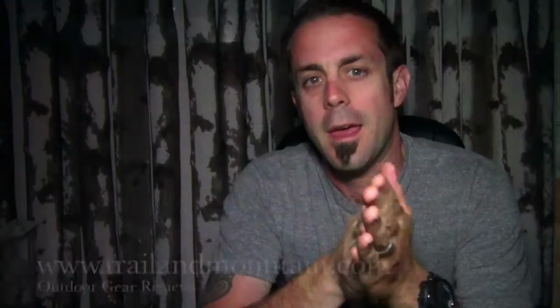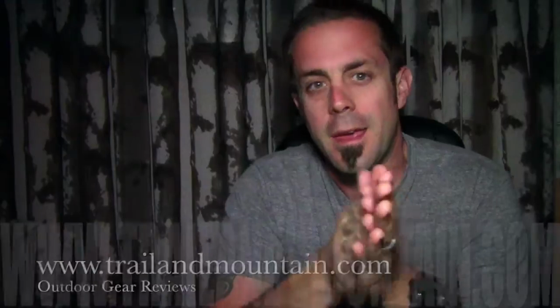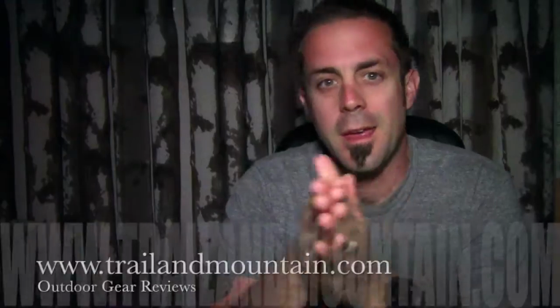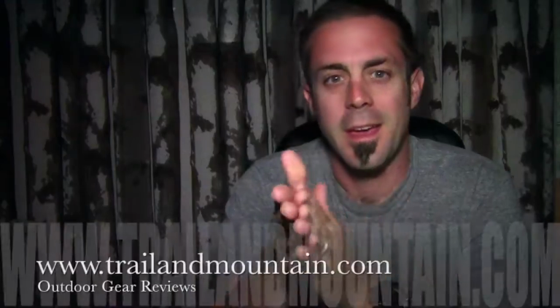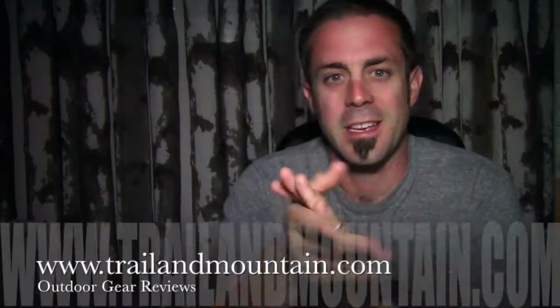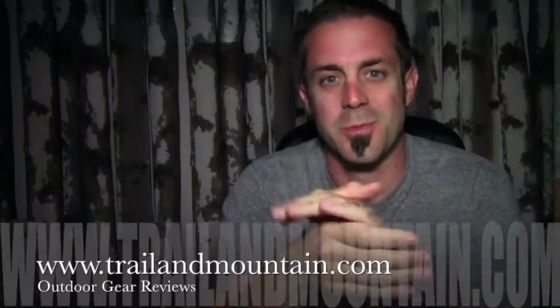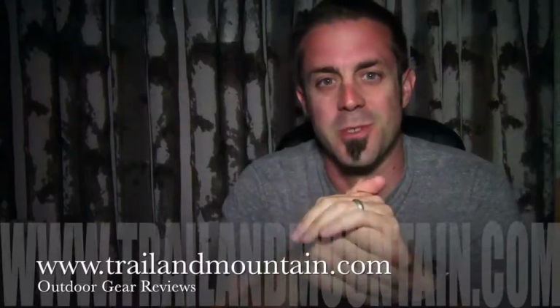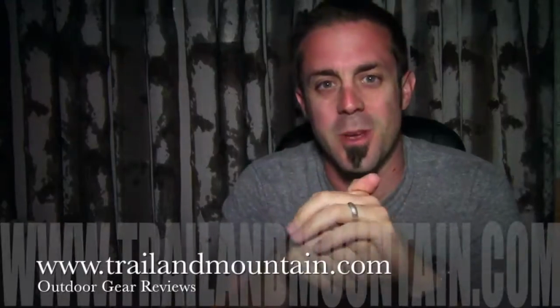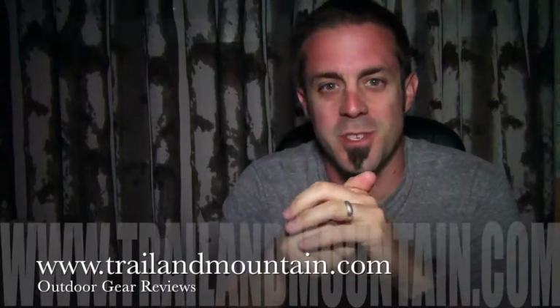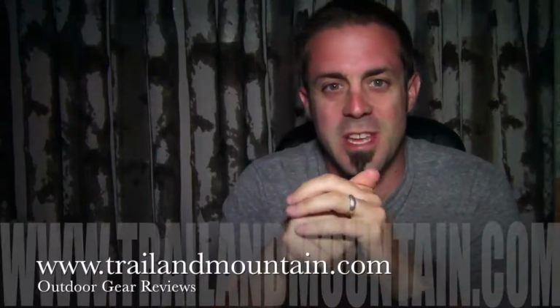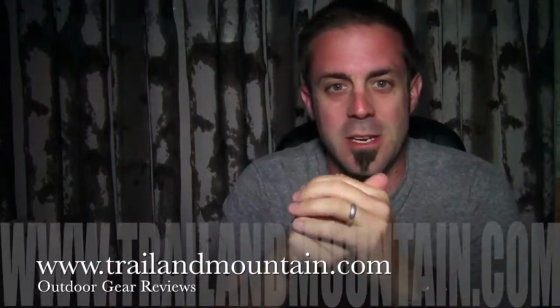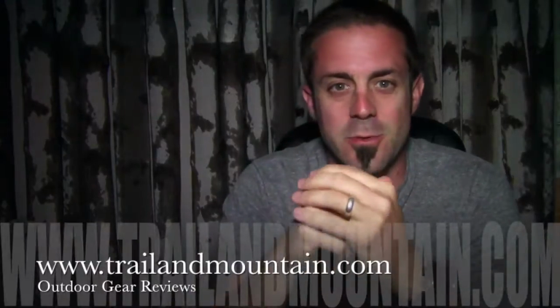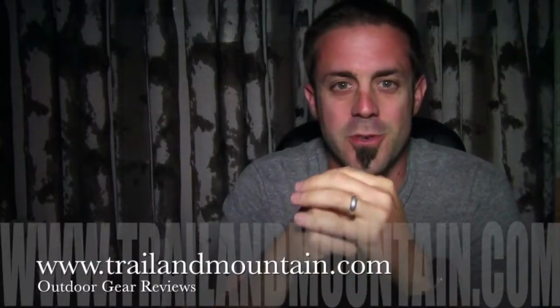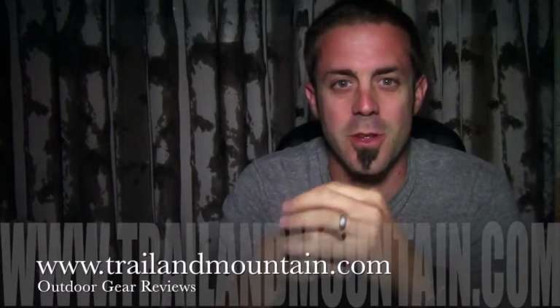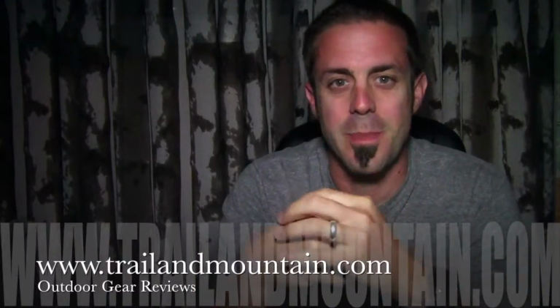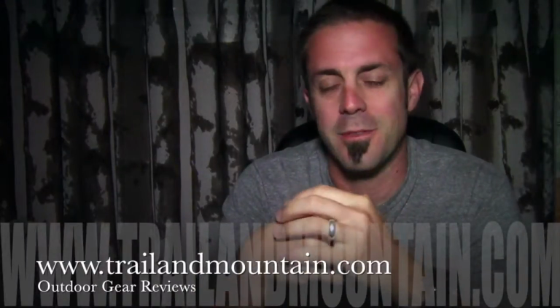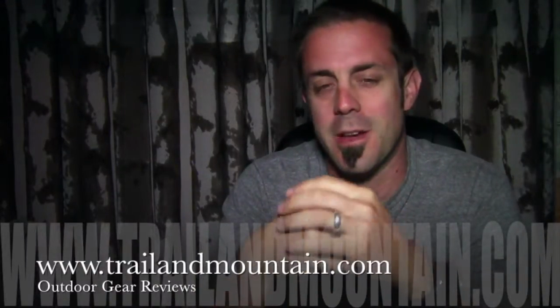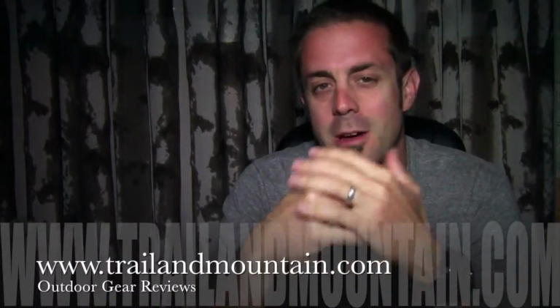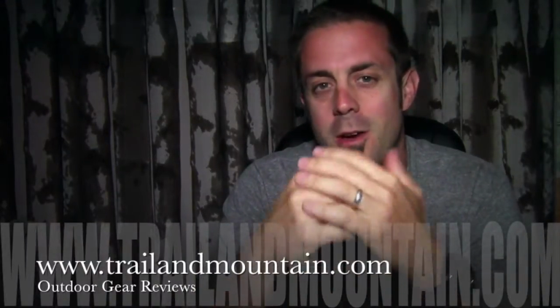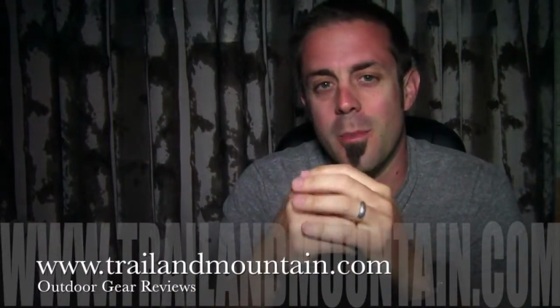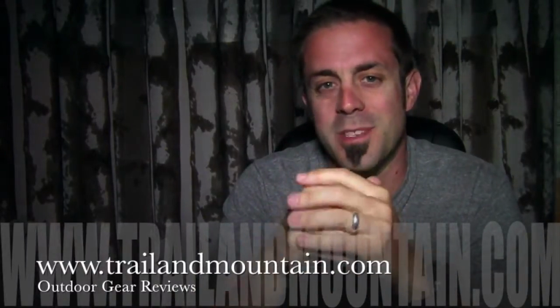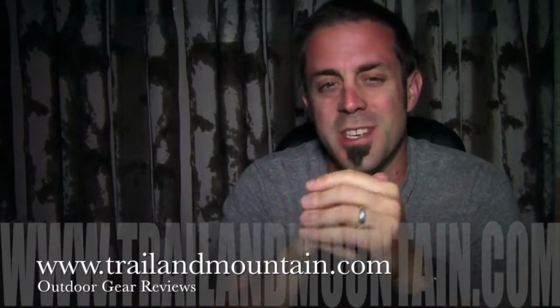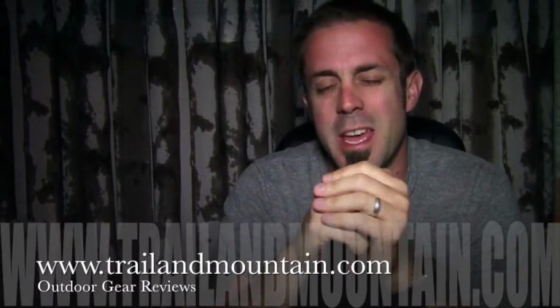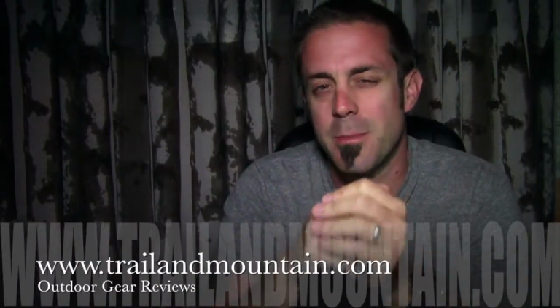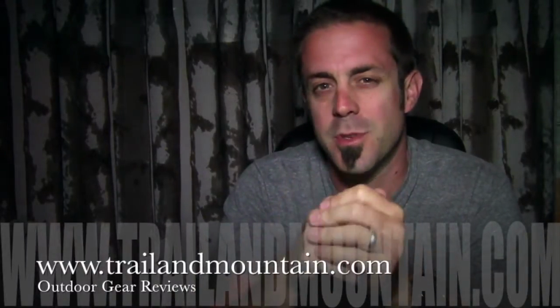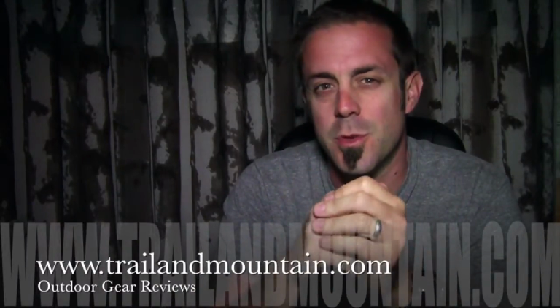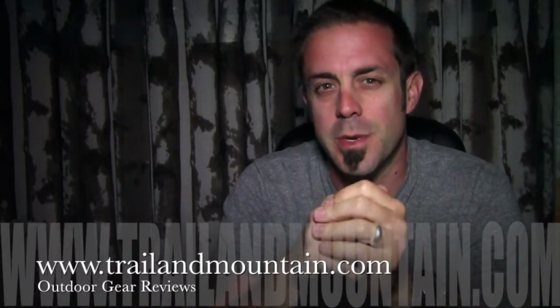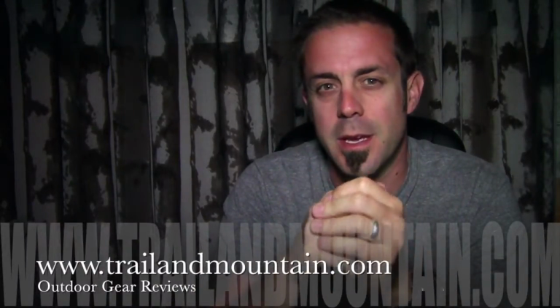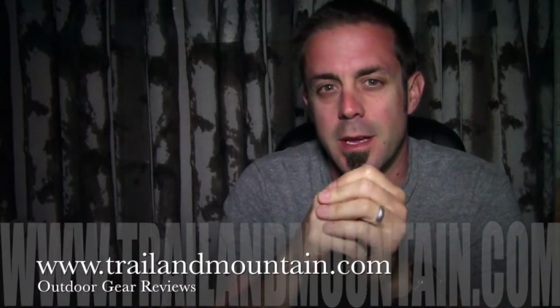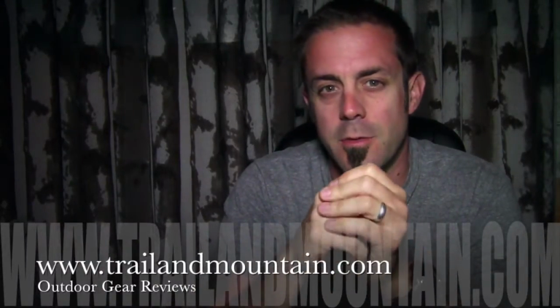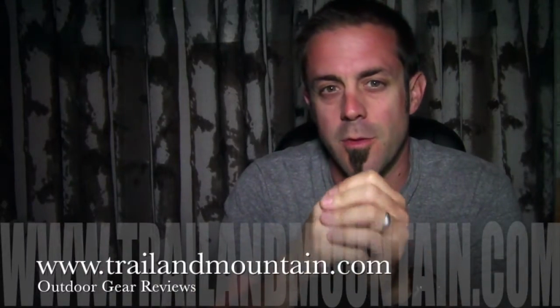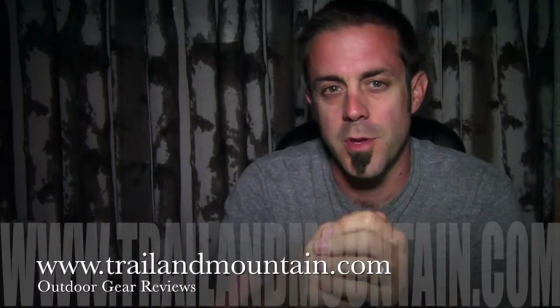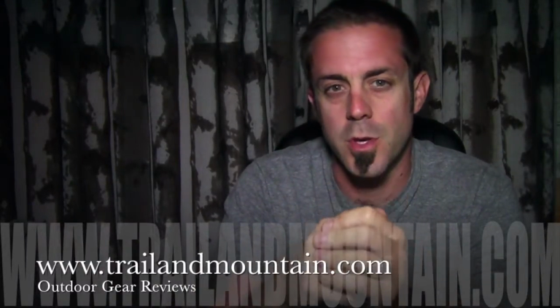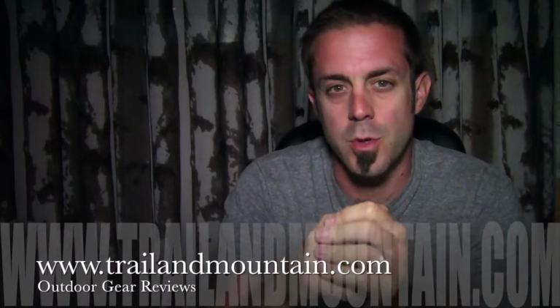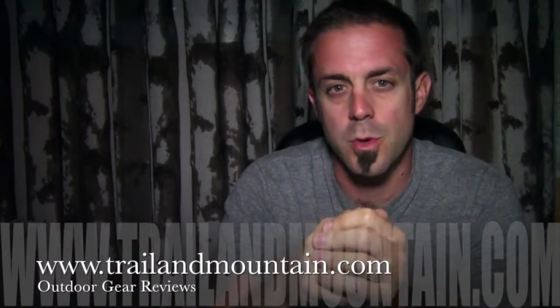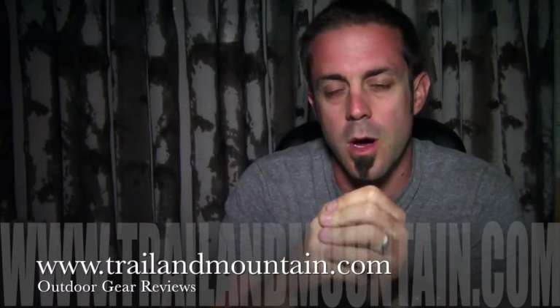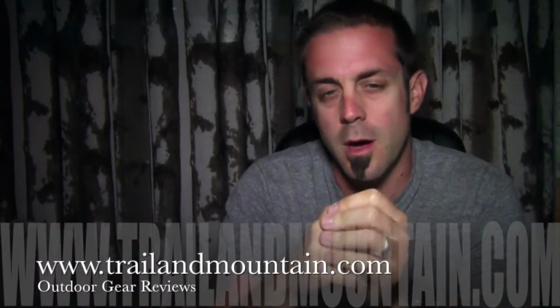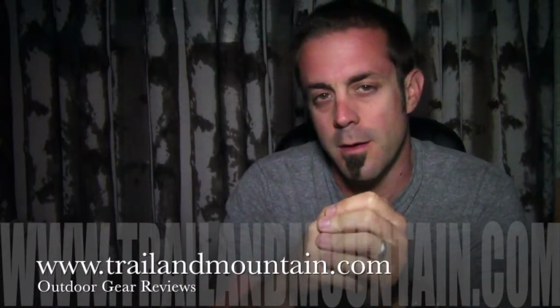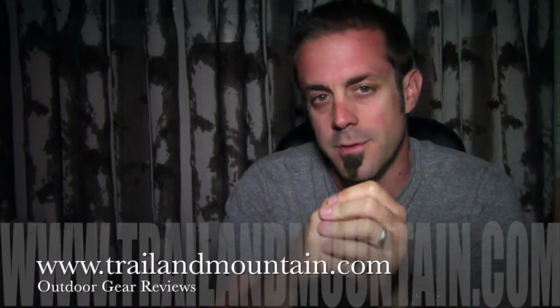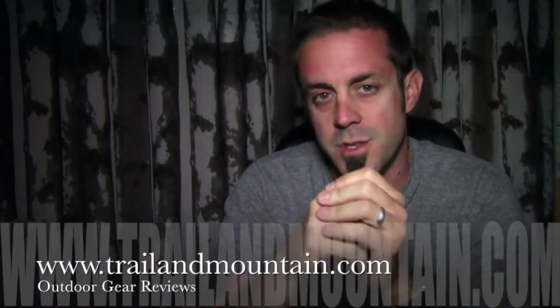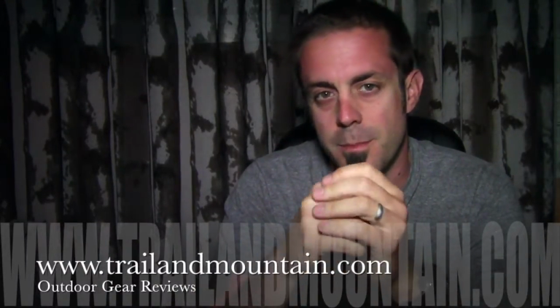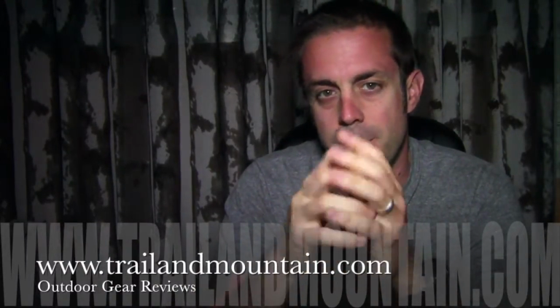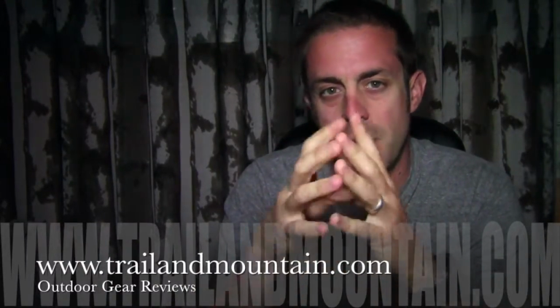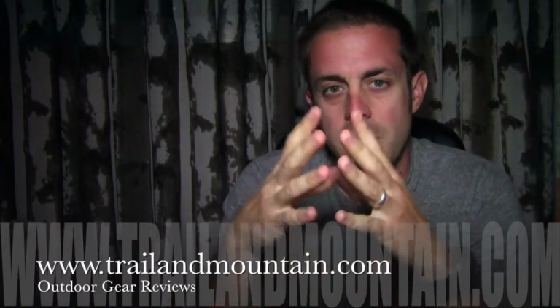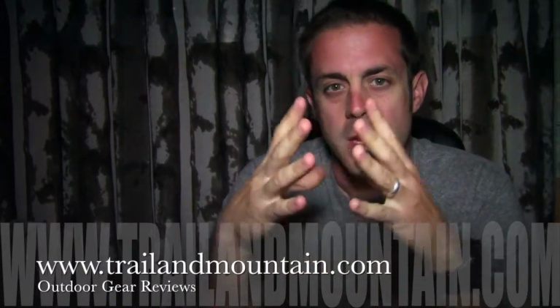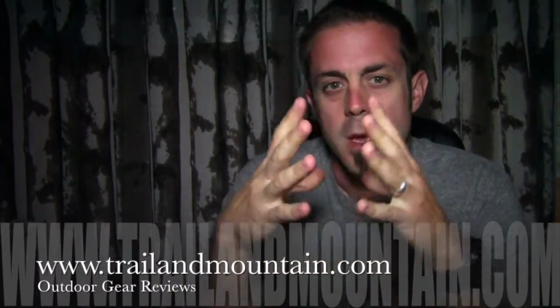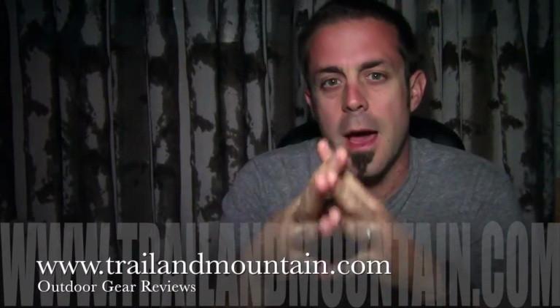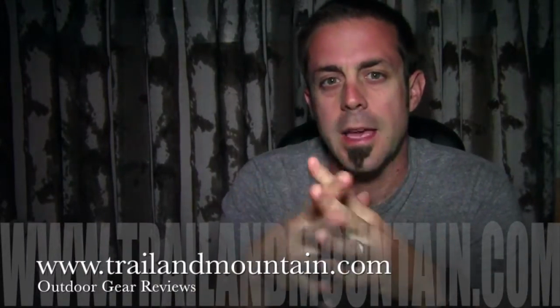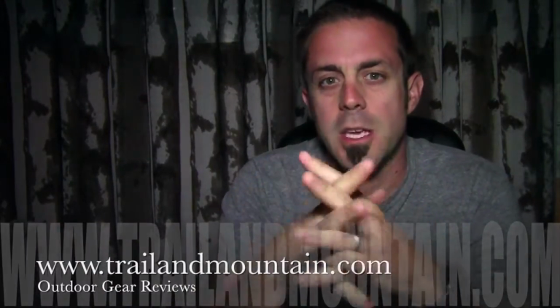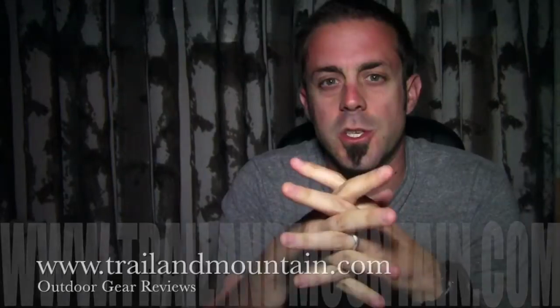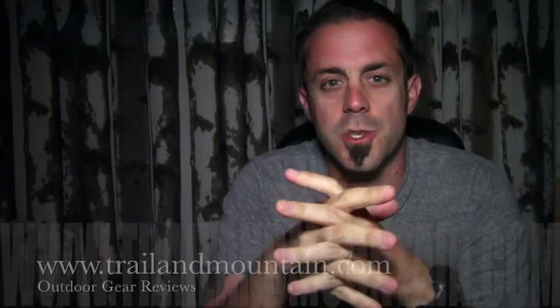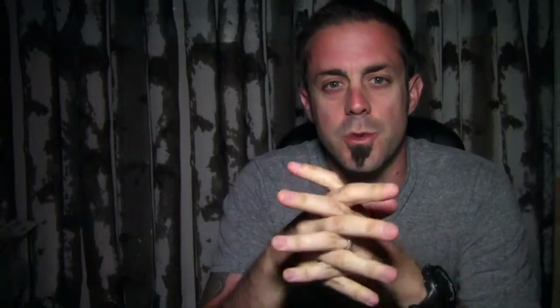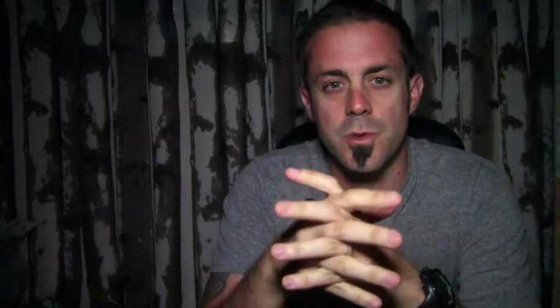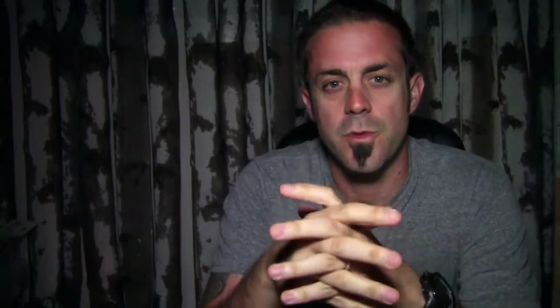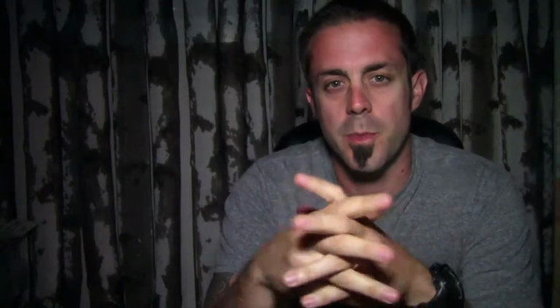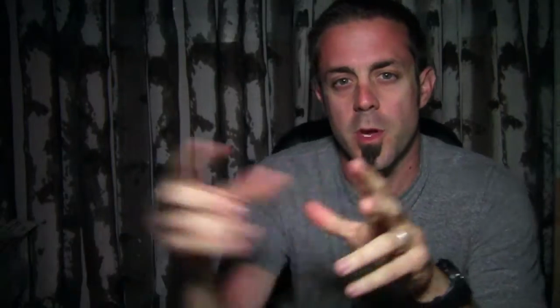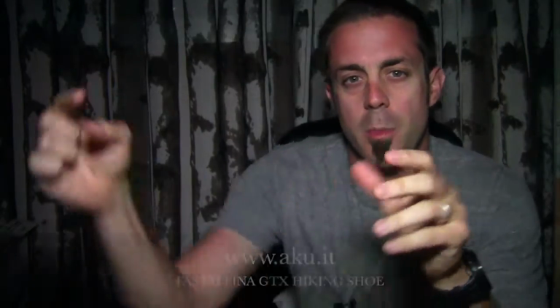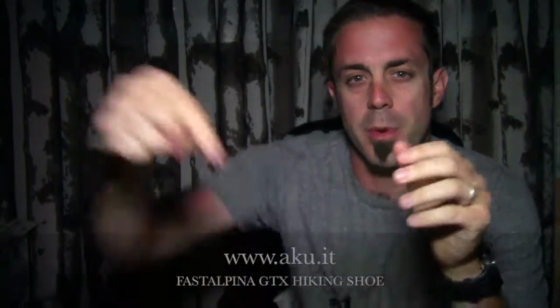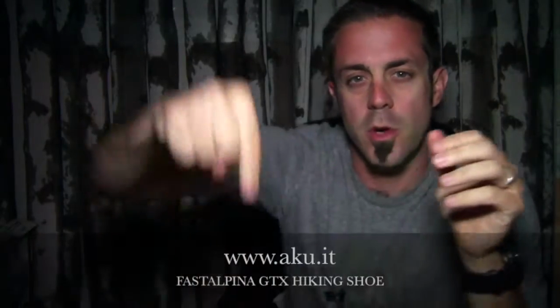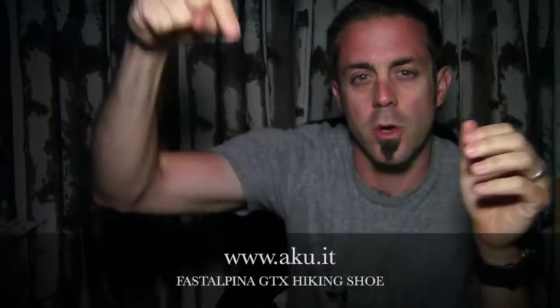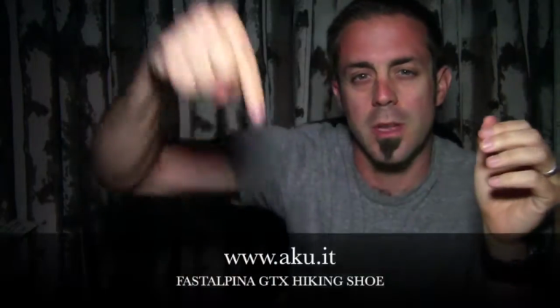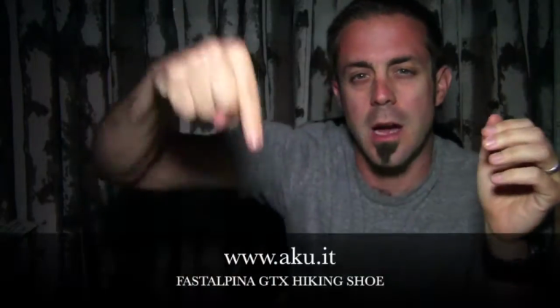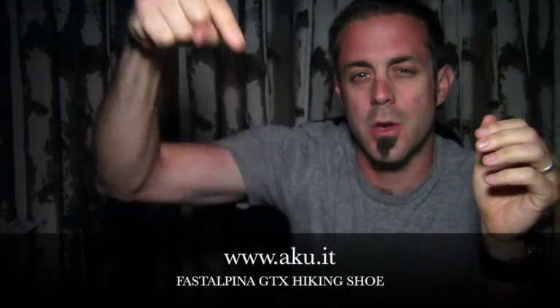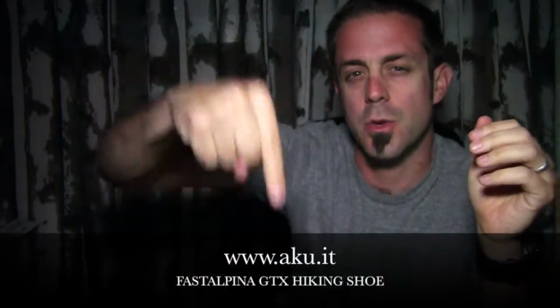Hey guys, what's up? It's Daniel with TrailerMountain.com and today I'm doing a review of some hiking shoes from a company called Aku.